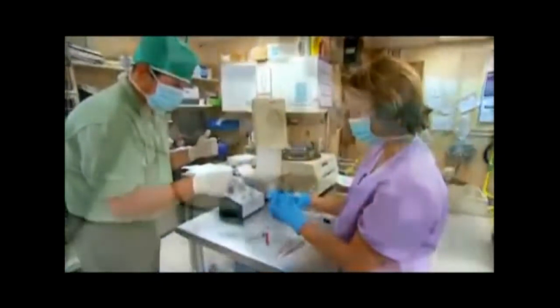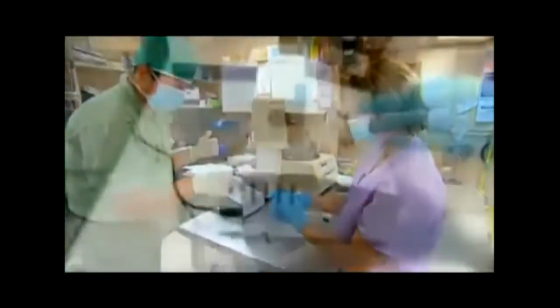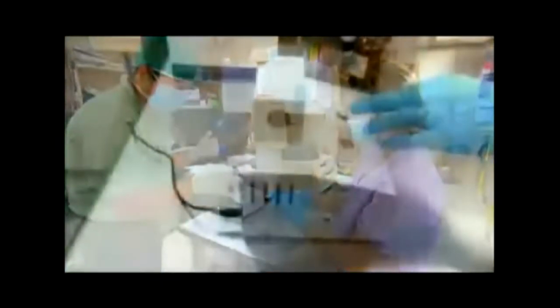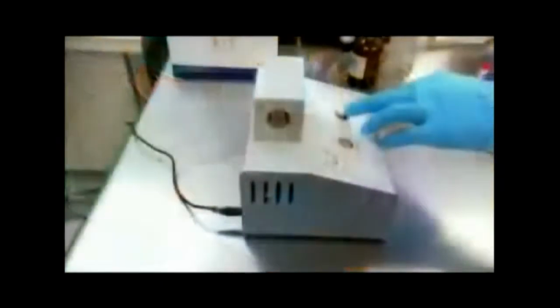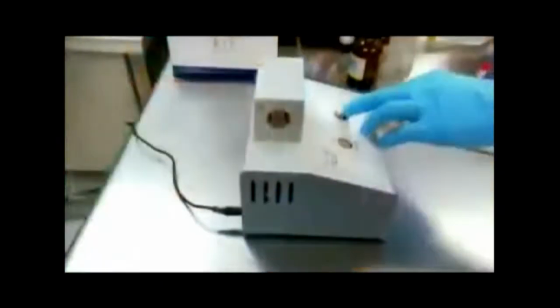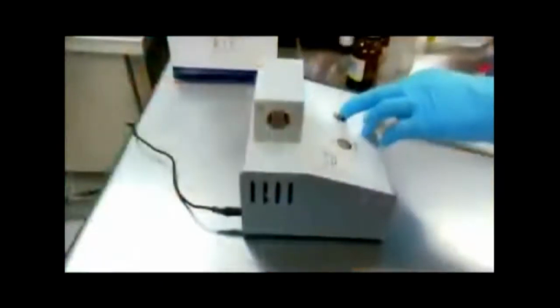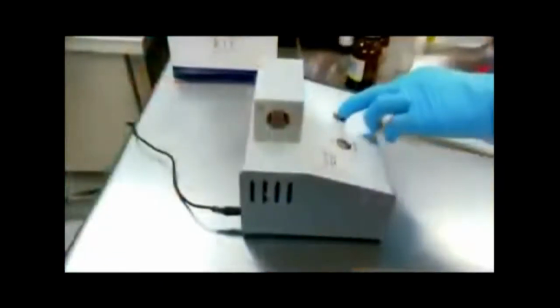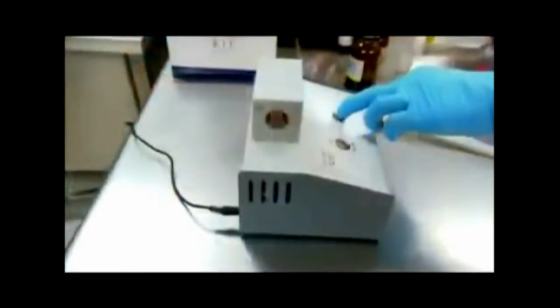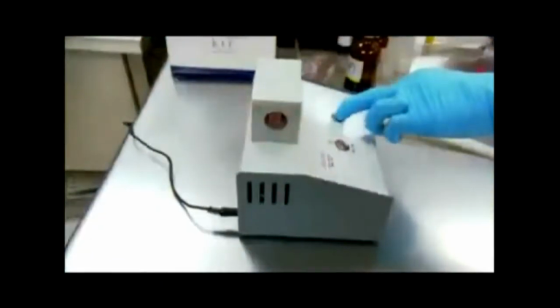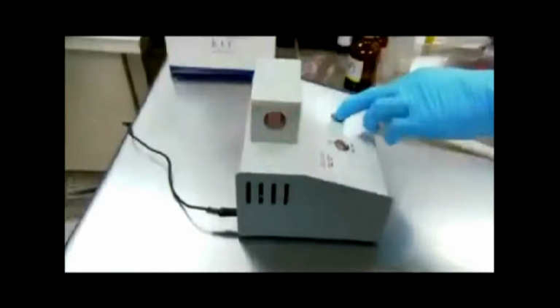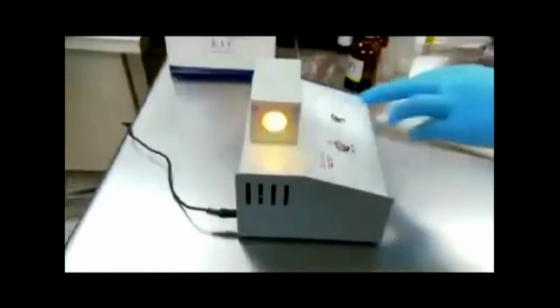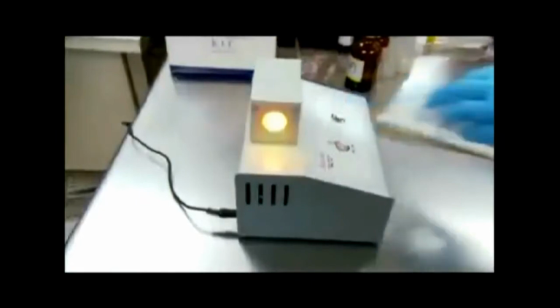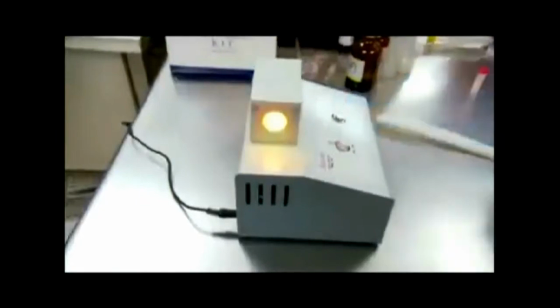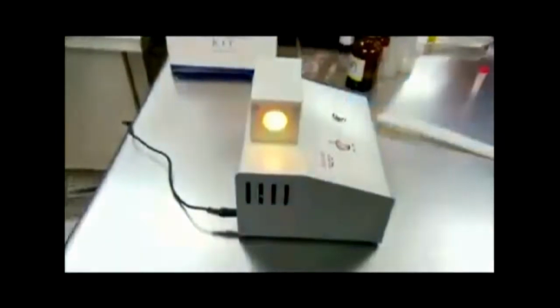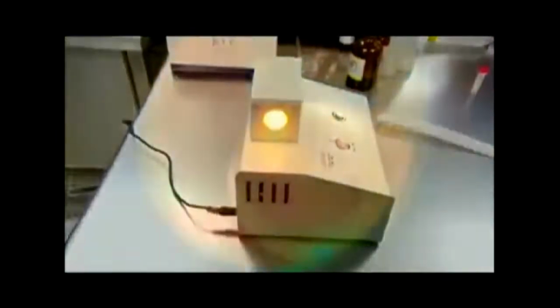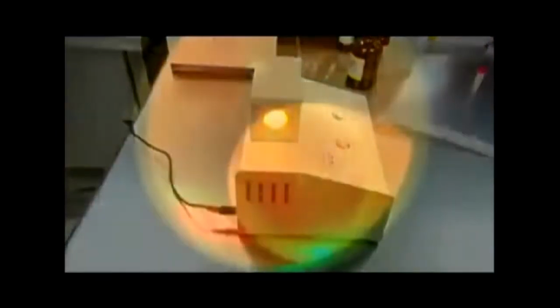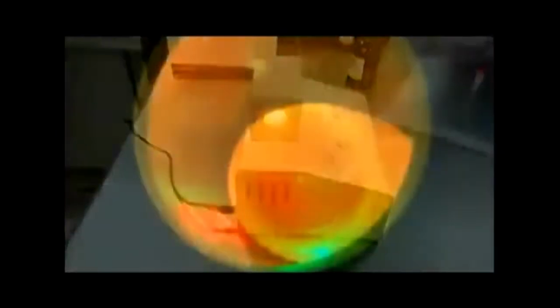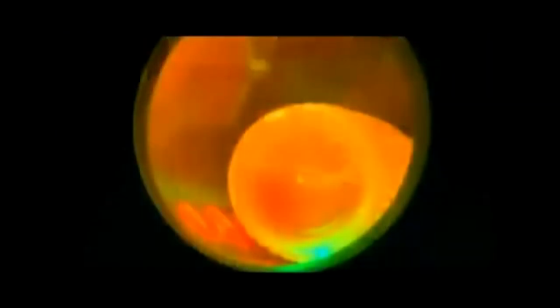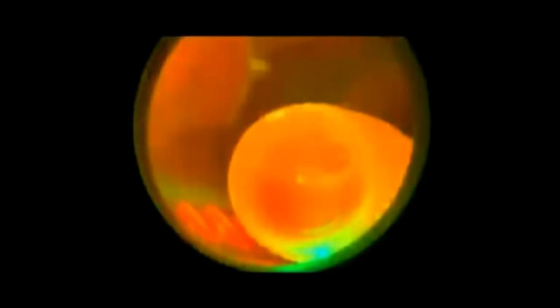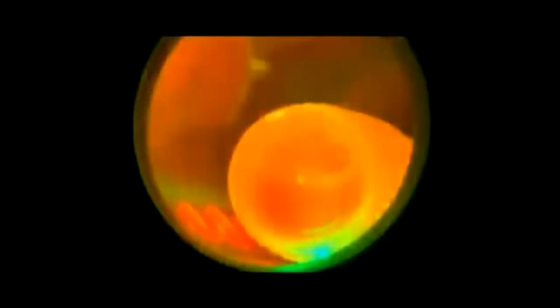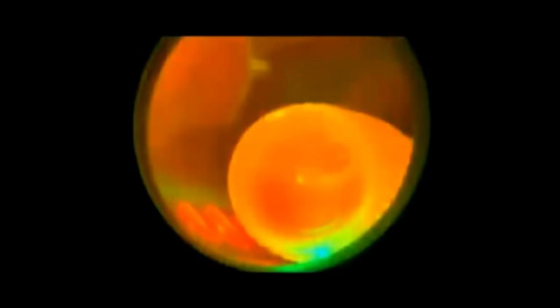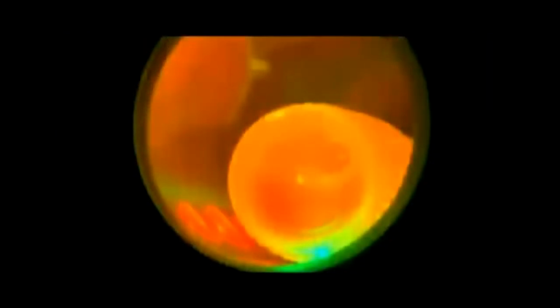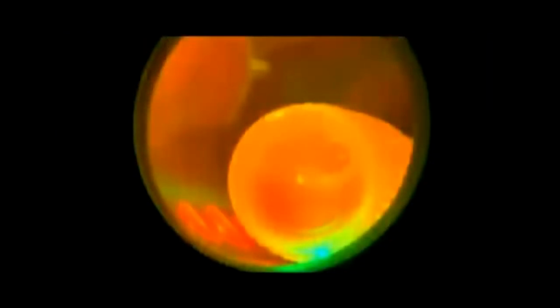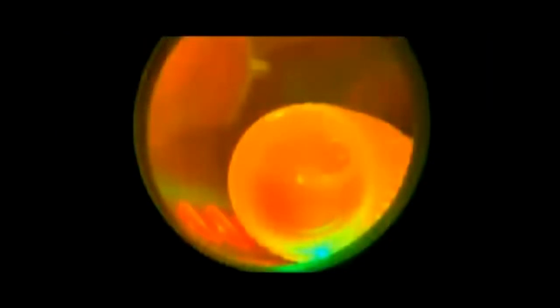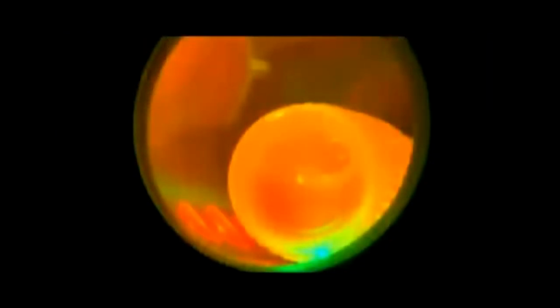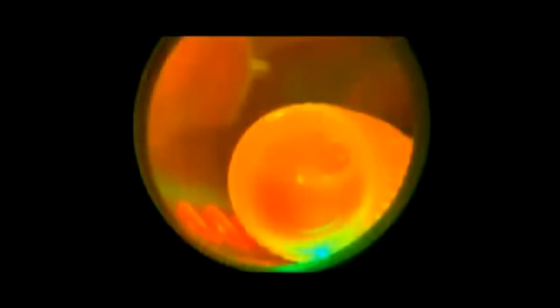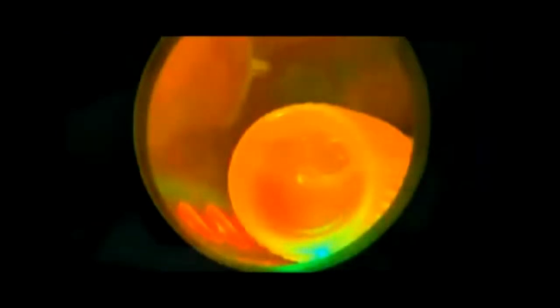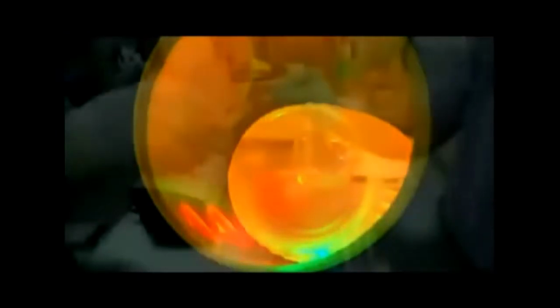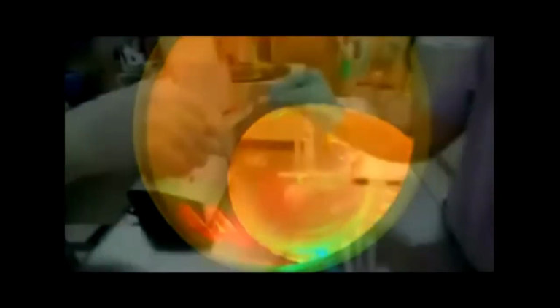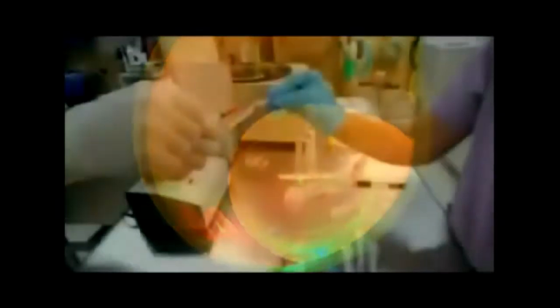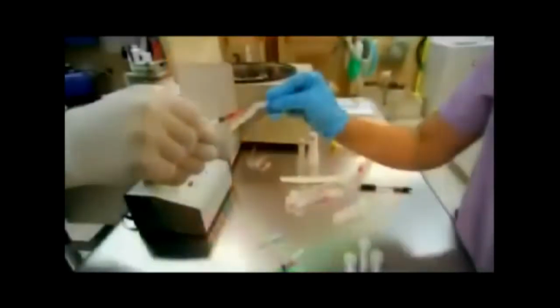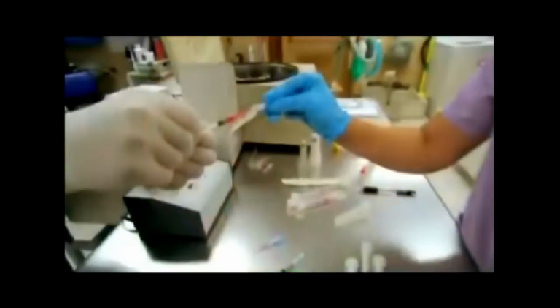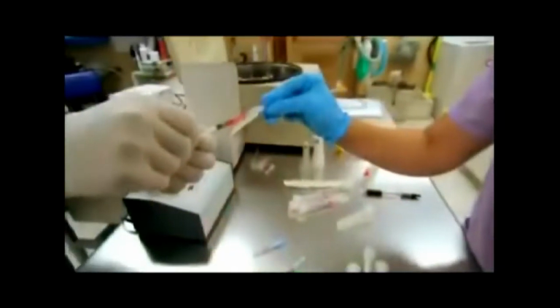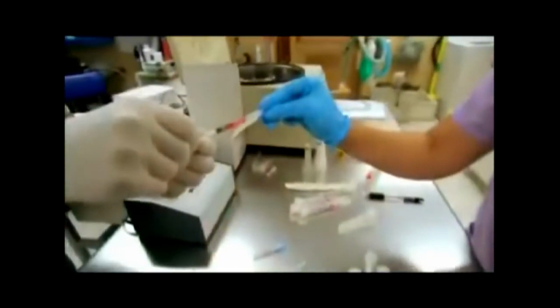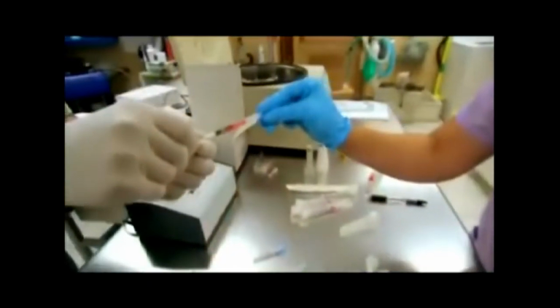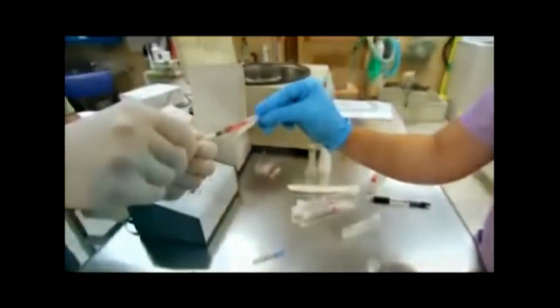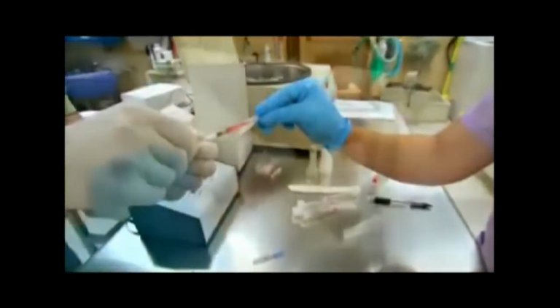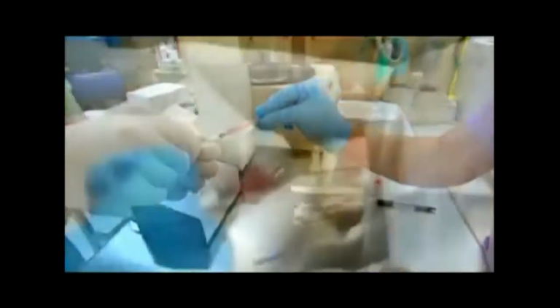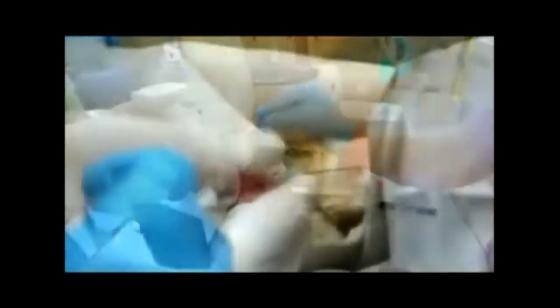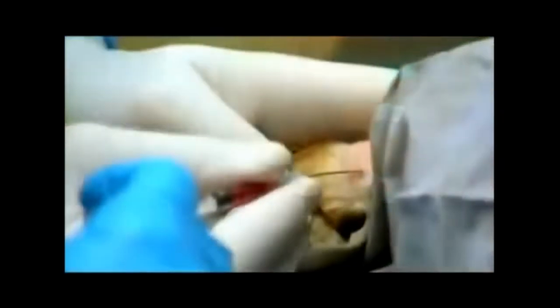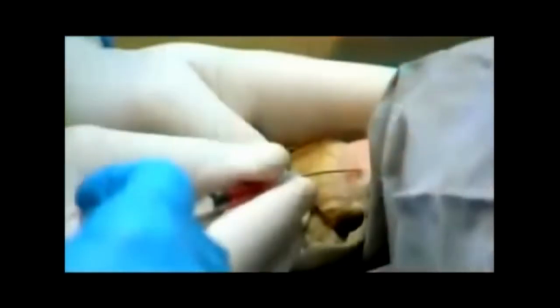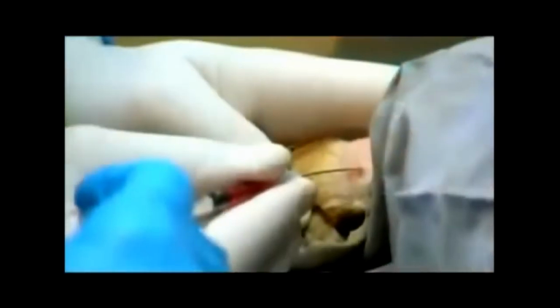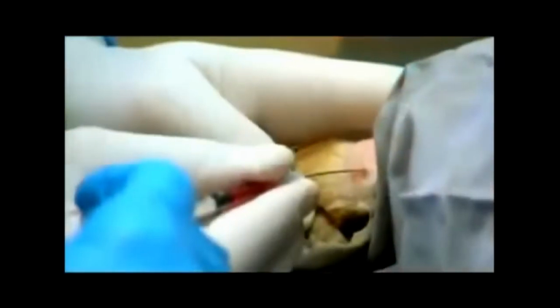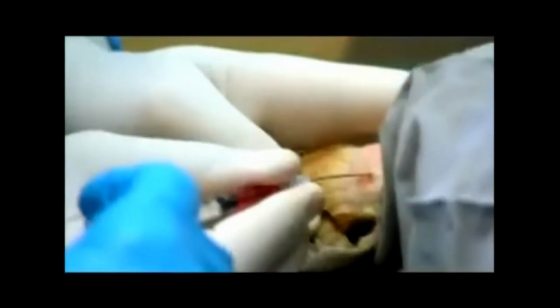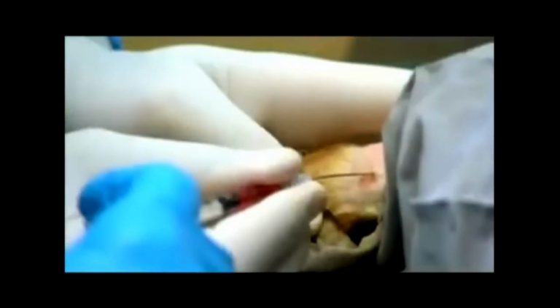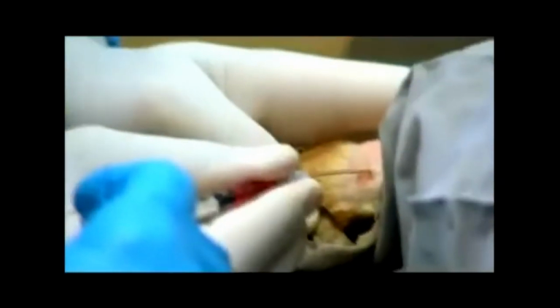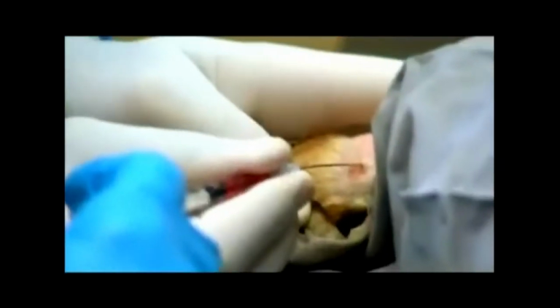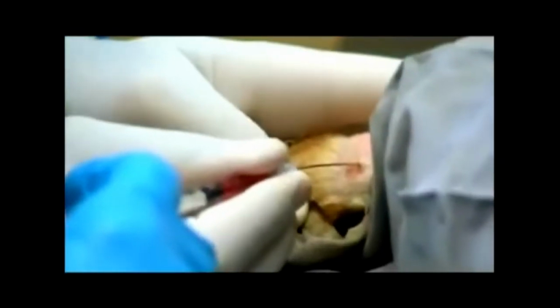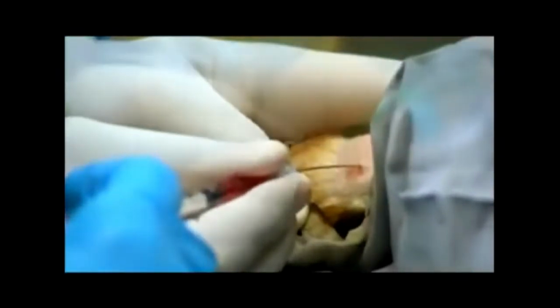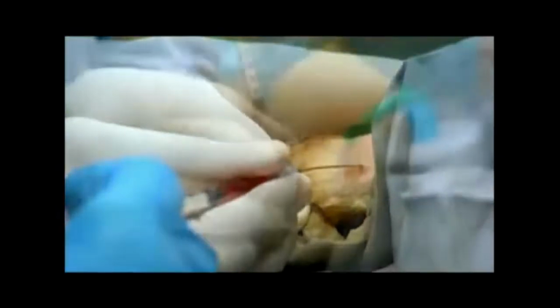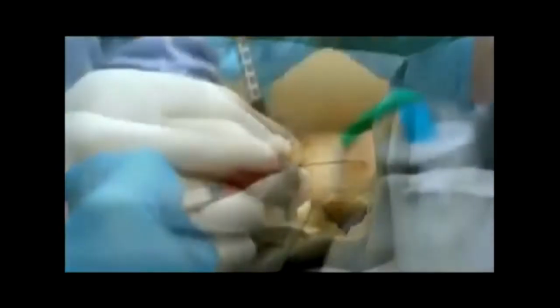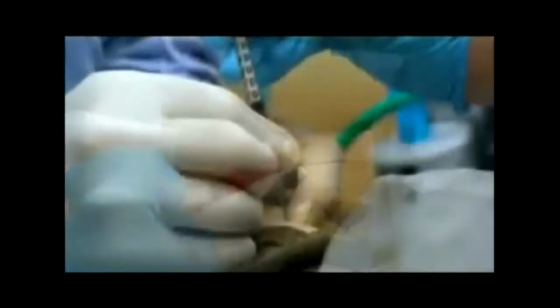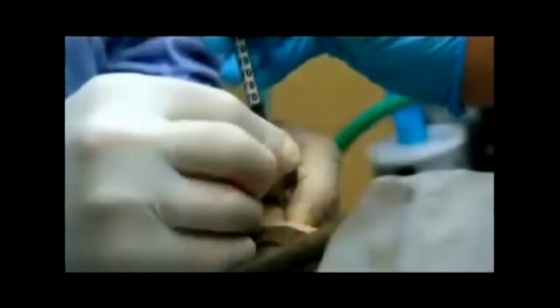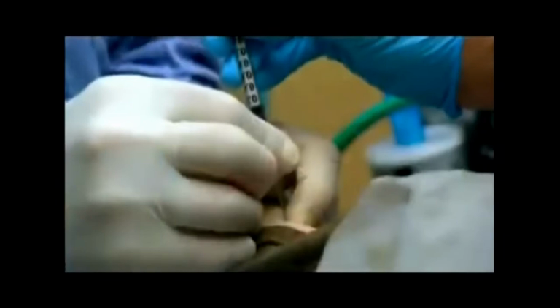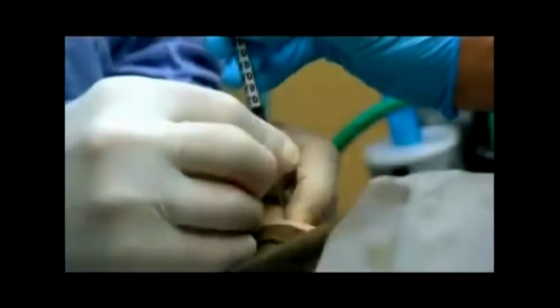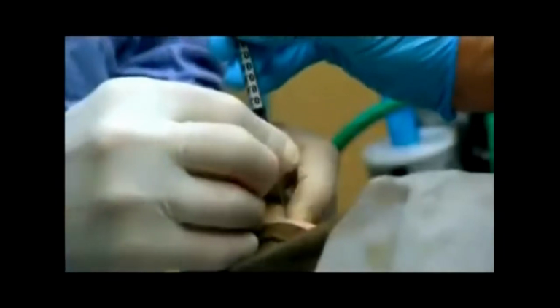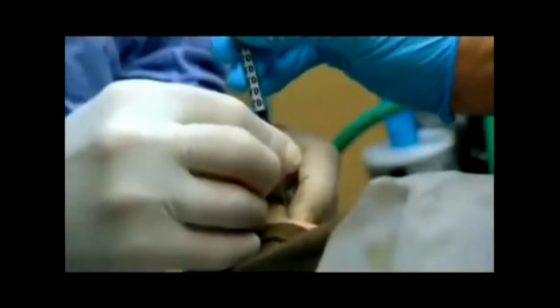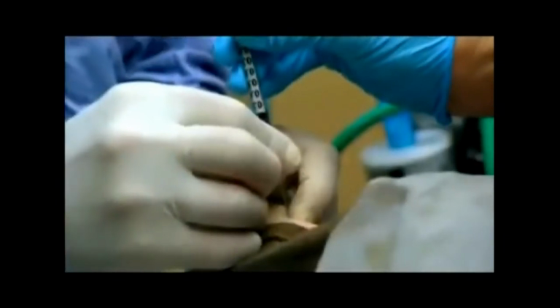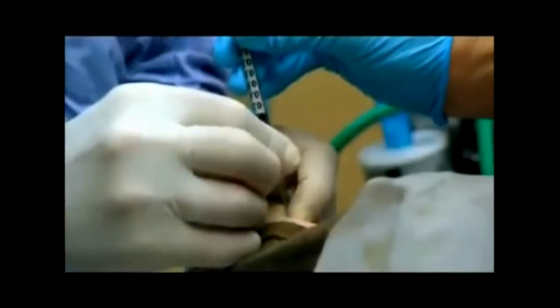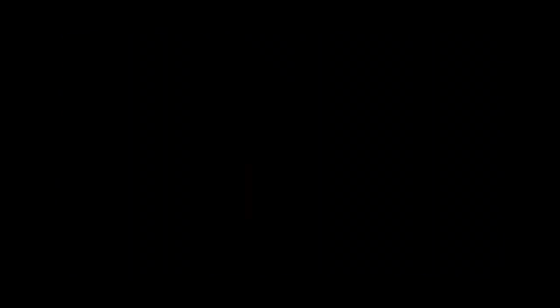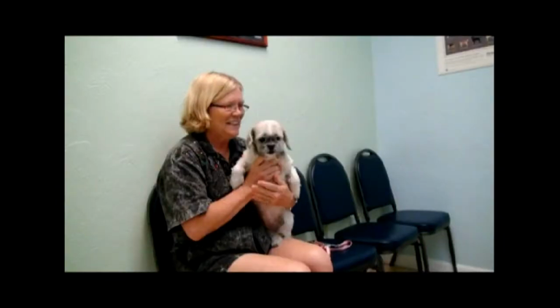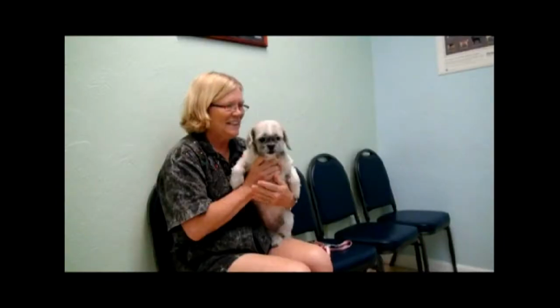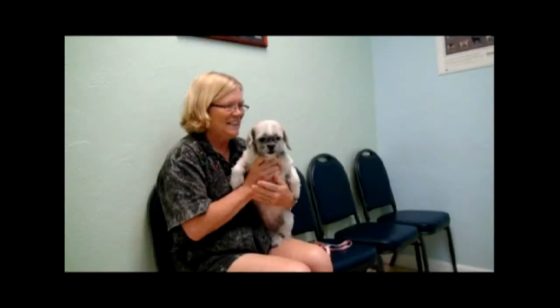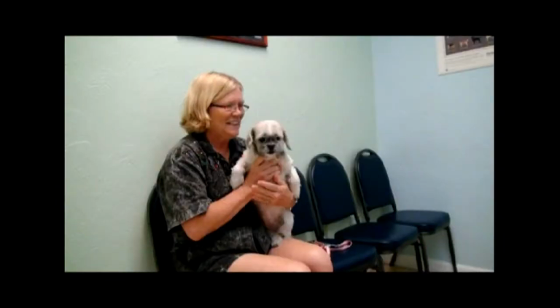We're photo-activating those stem cells — waking them up — then injecting them back into the joints where they're needed, and intravenously.